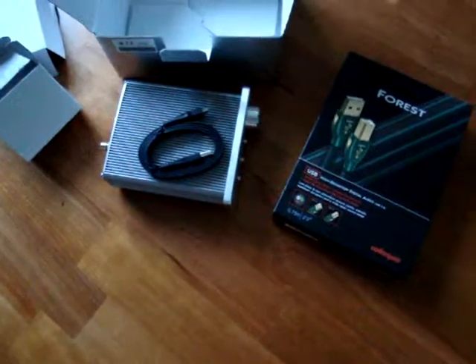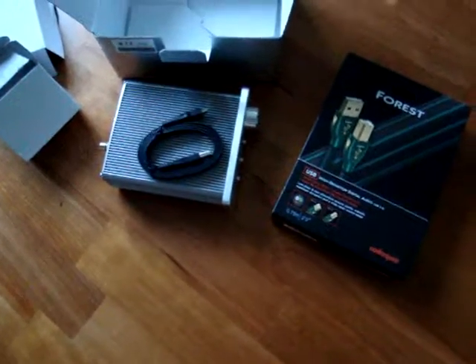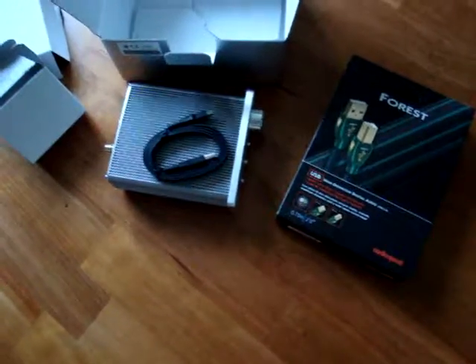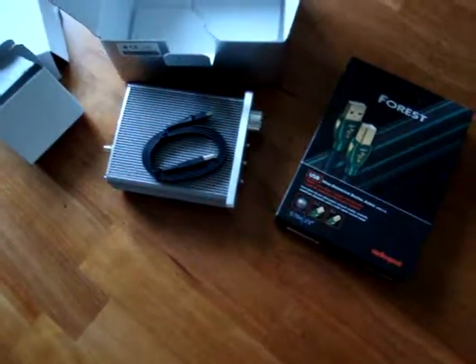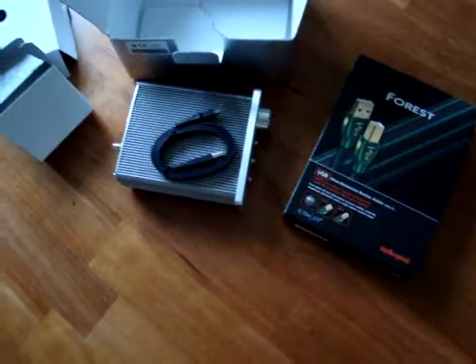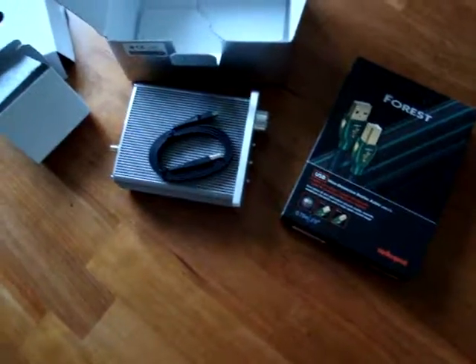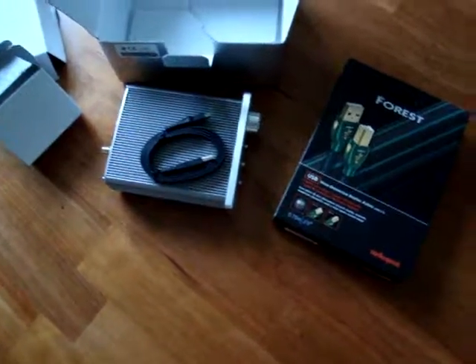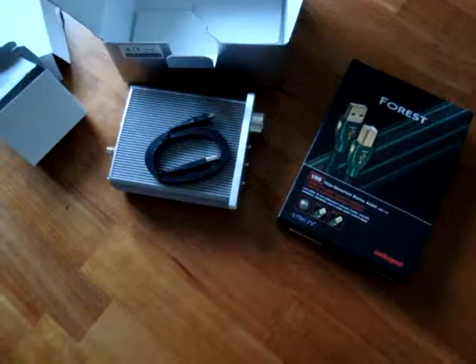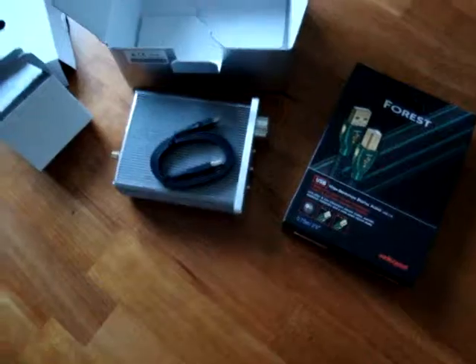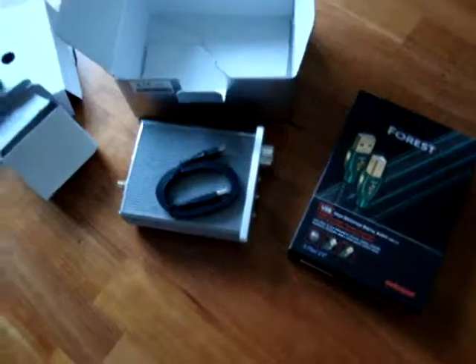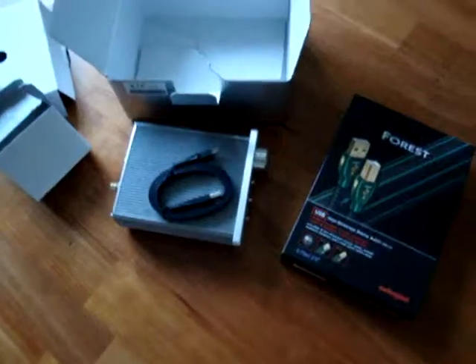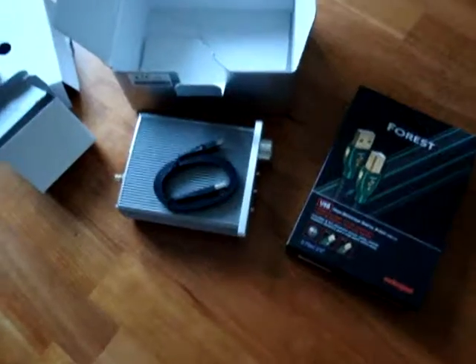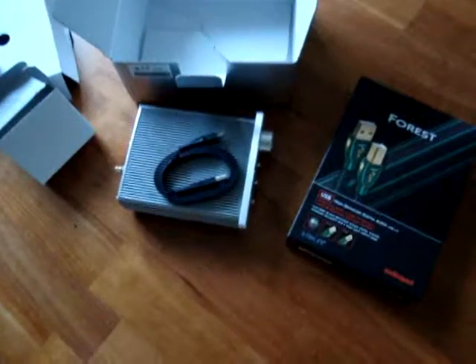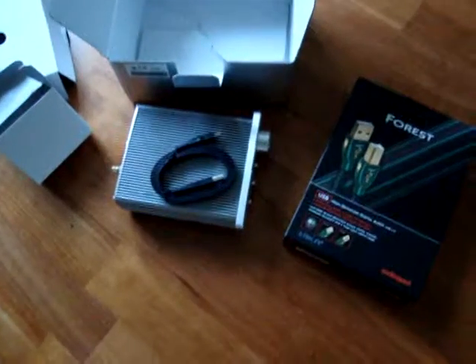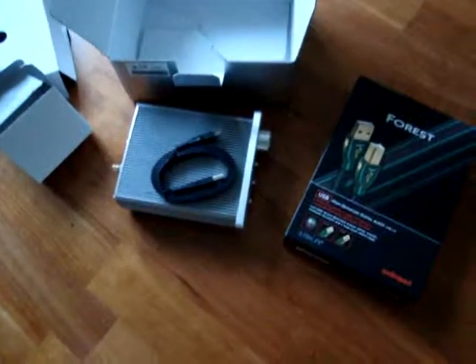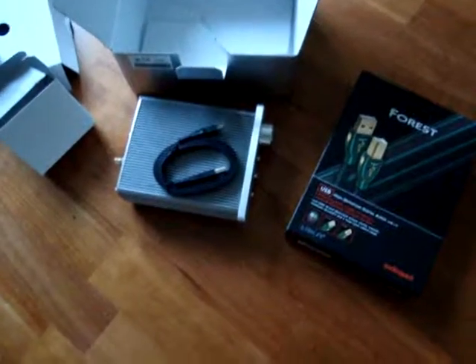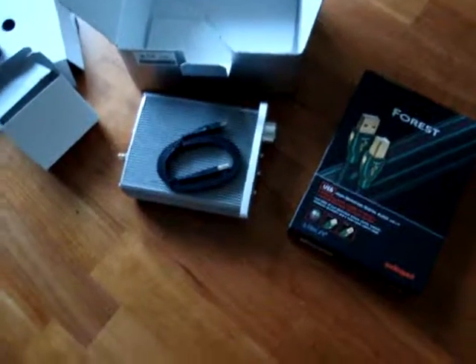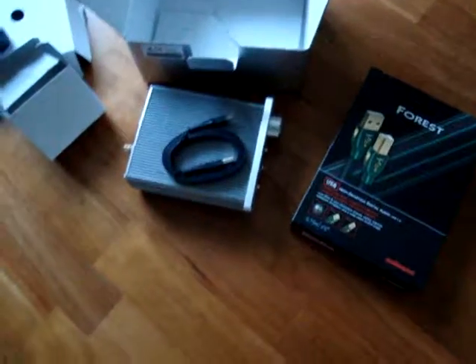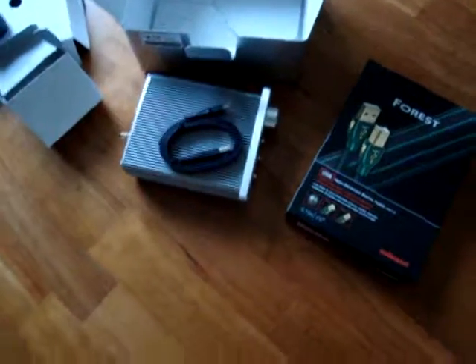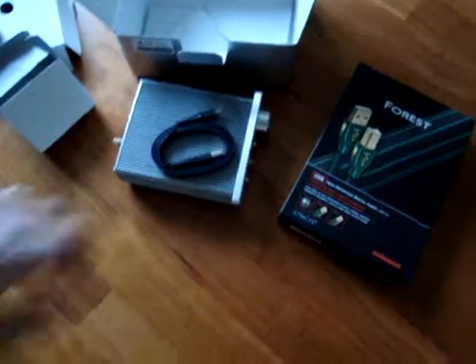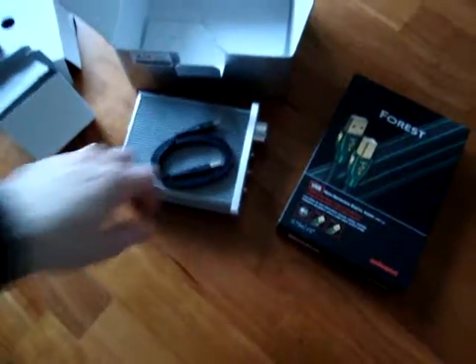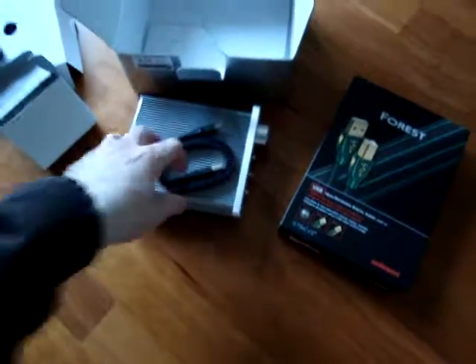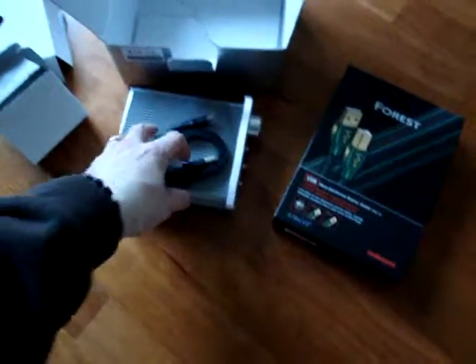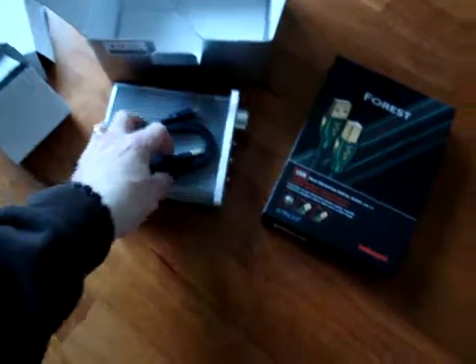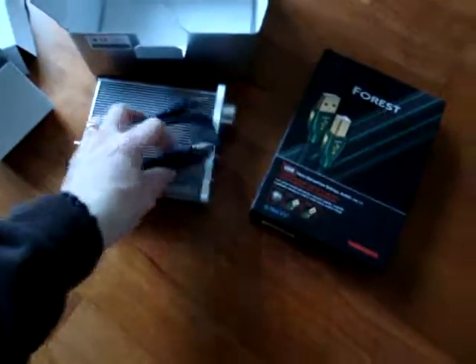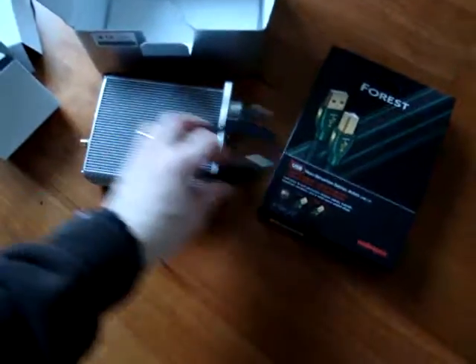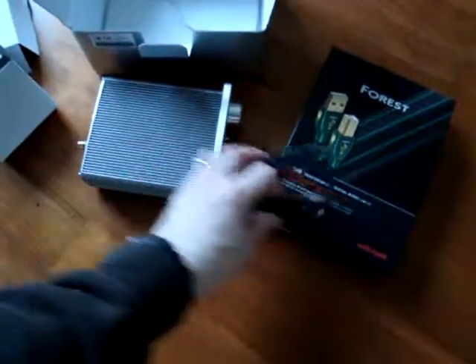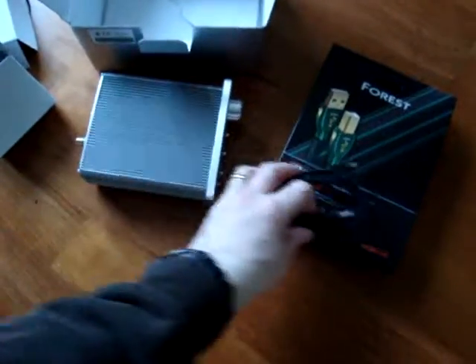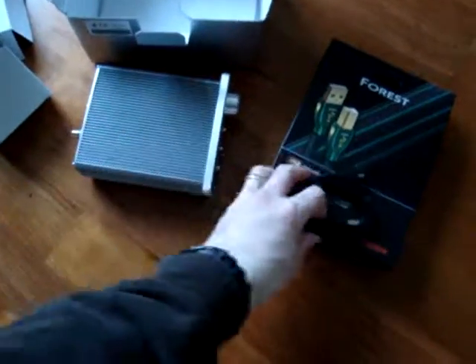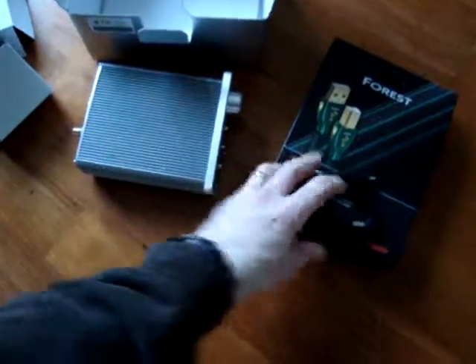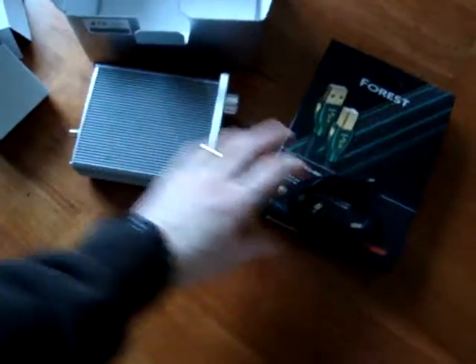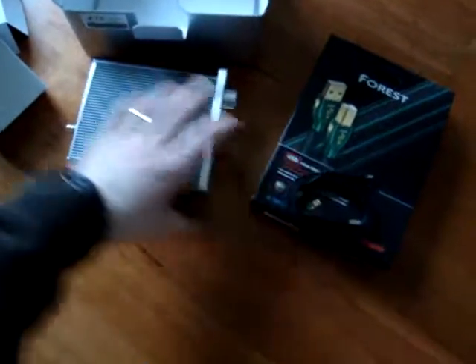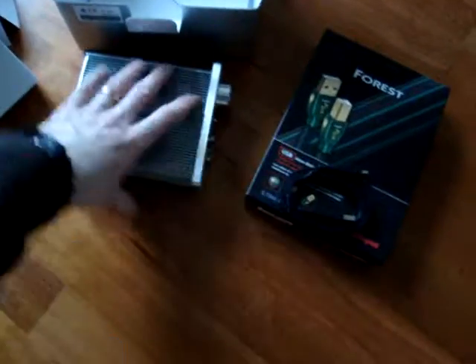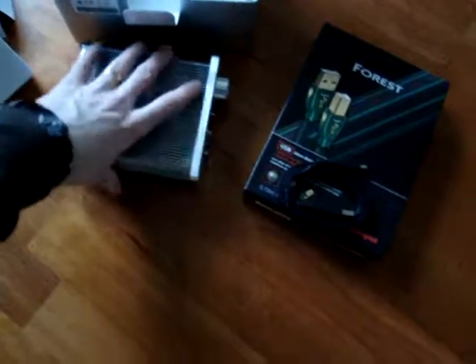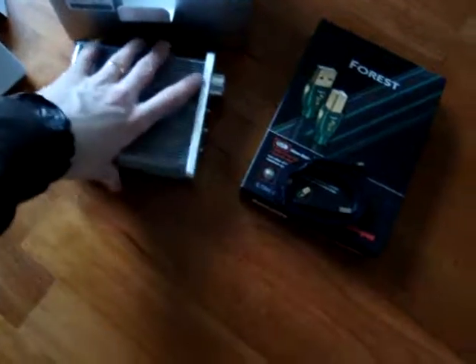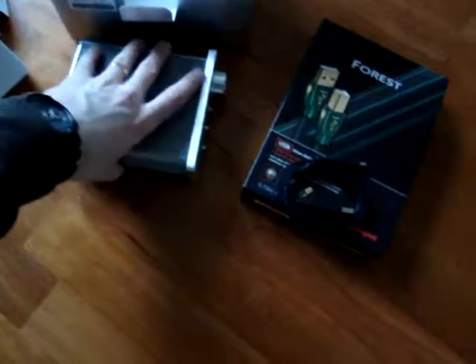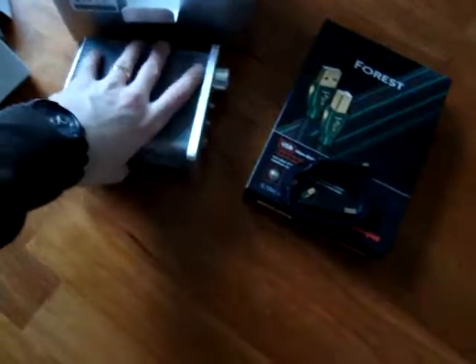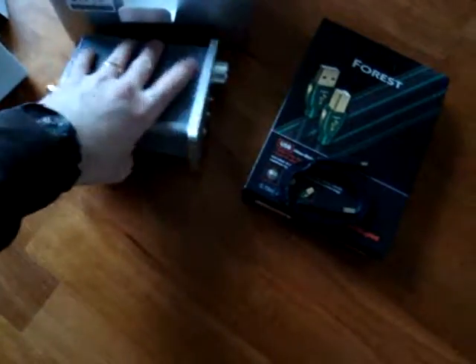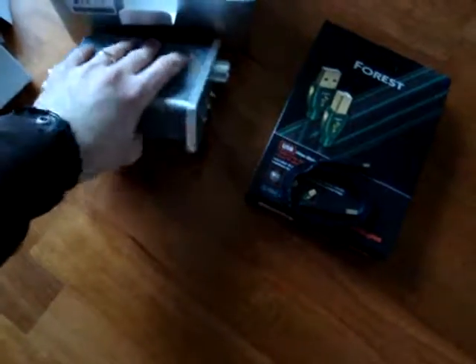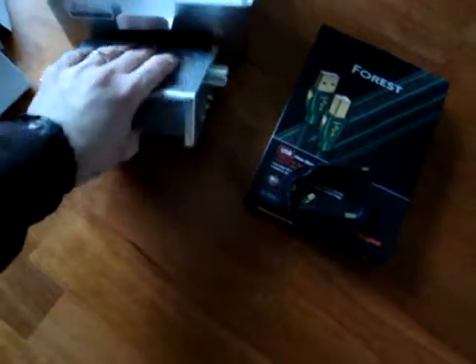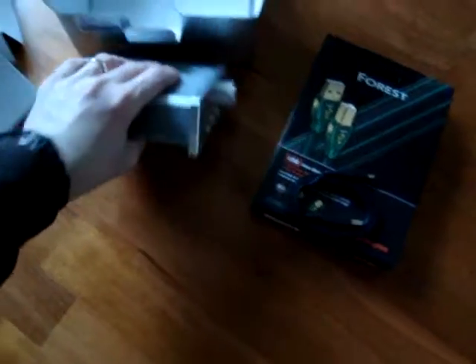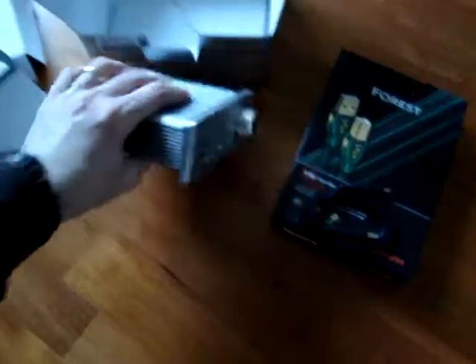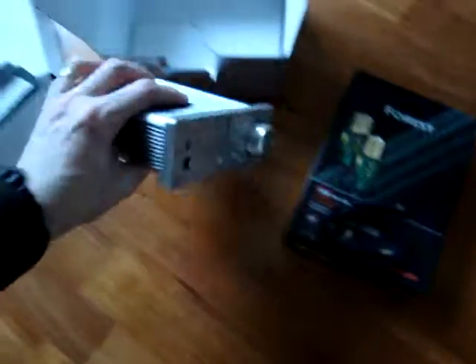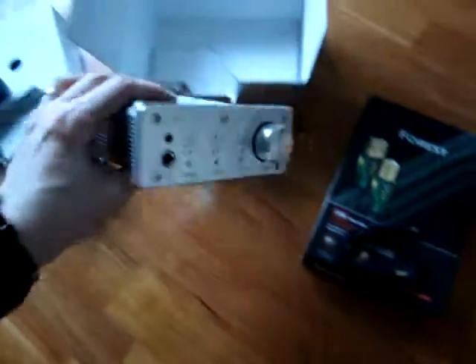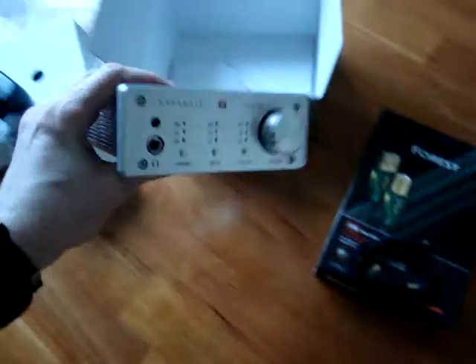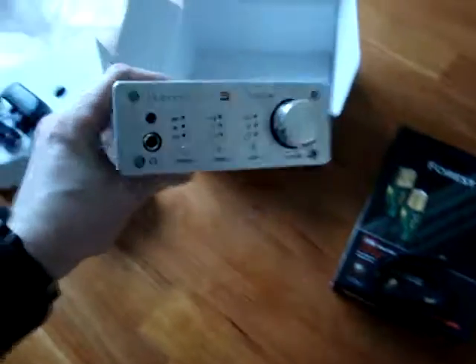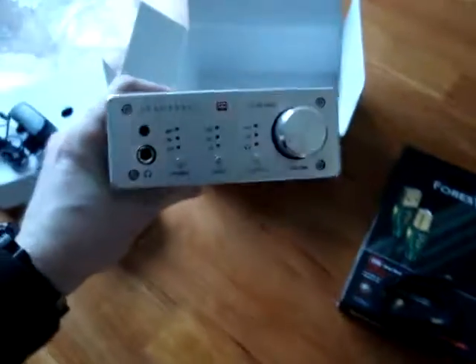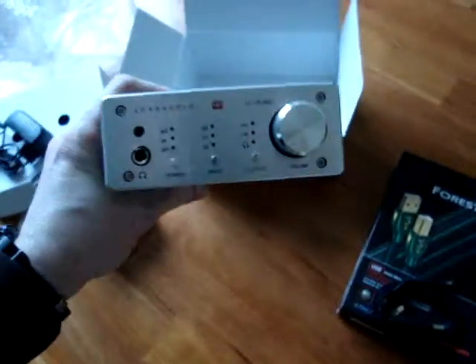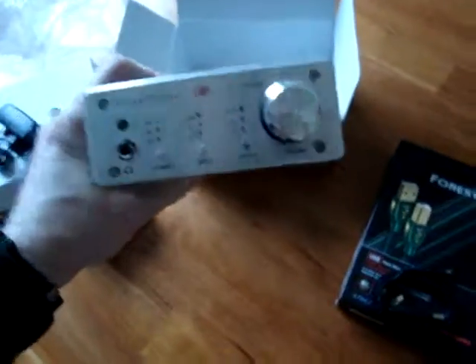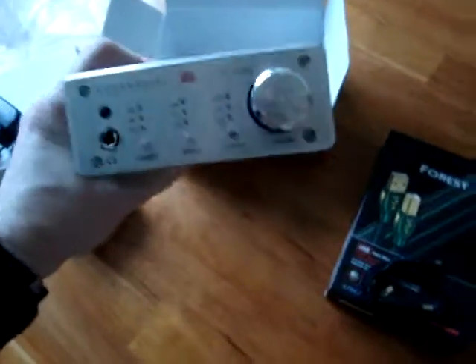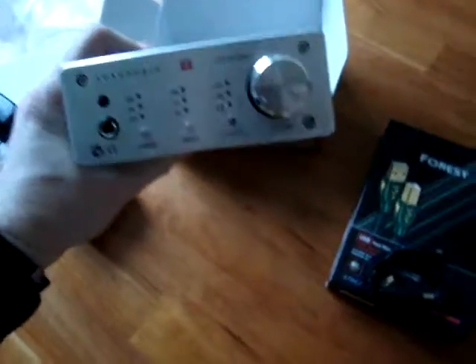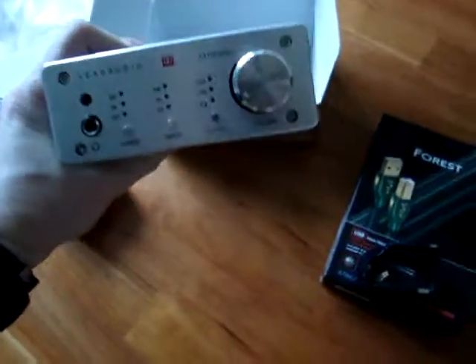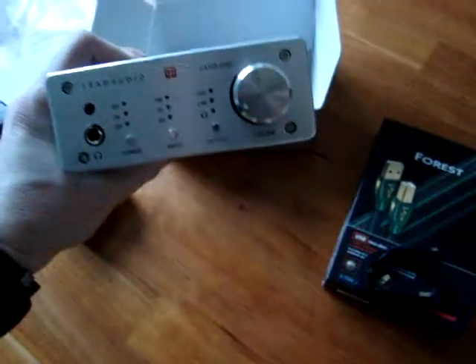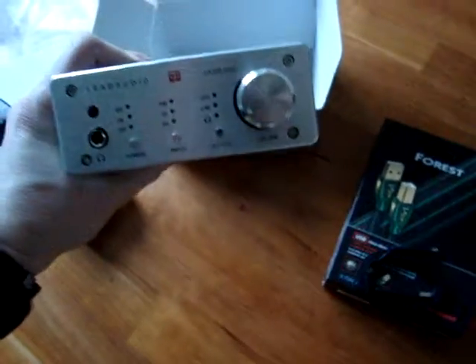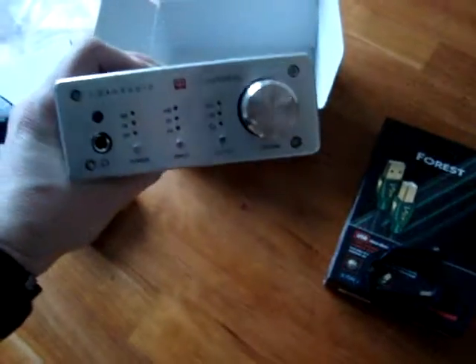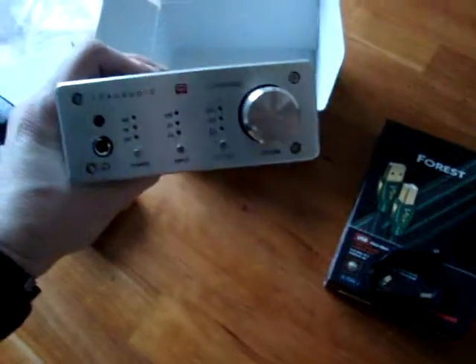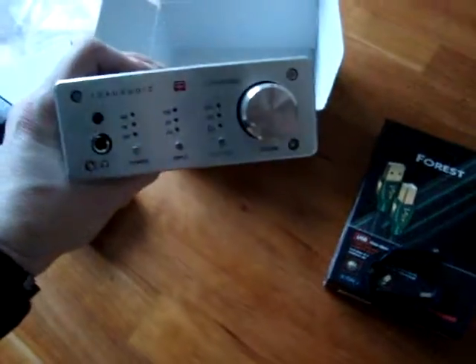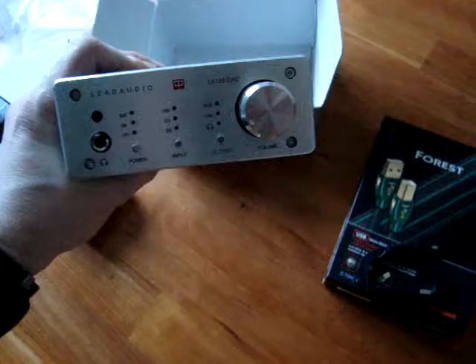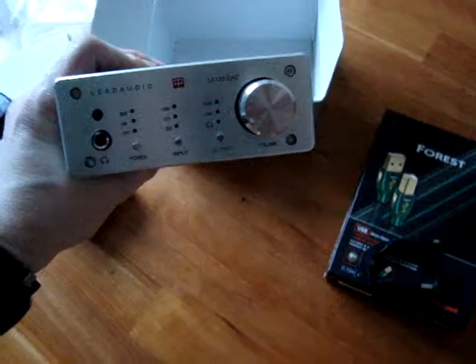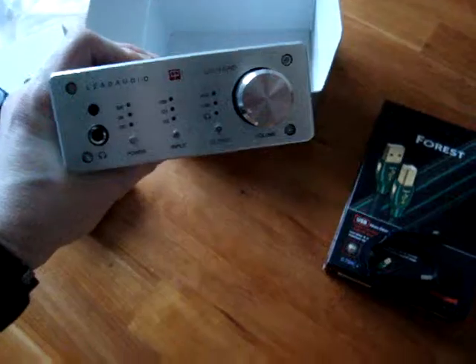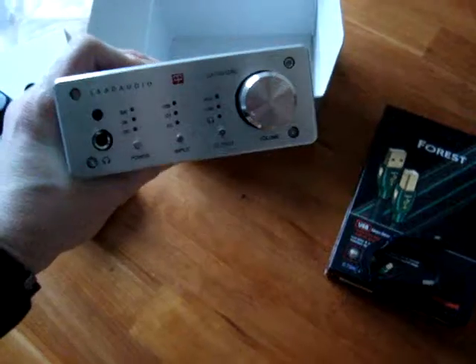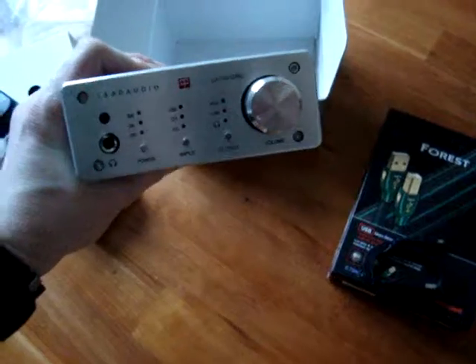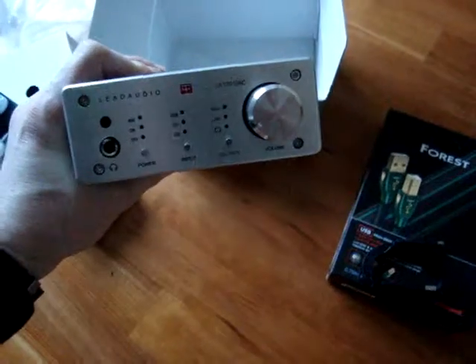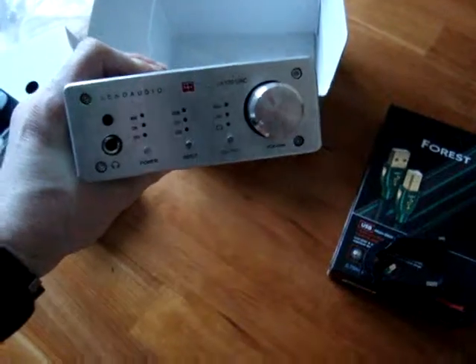And that's the opening of the Lead Audio LA120. Cheers!